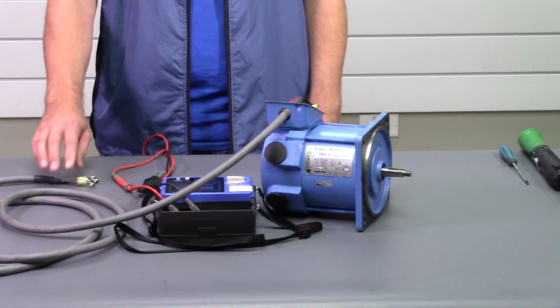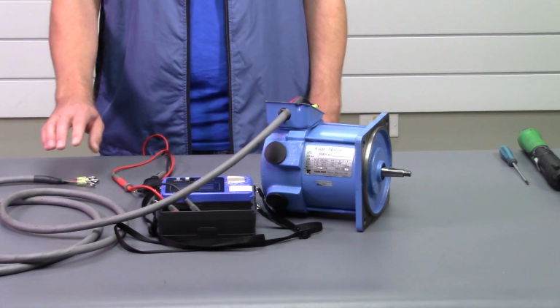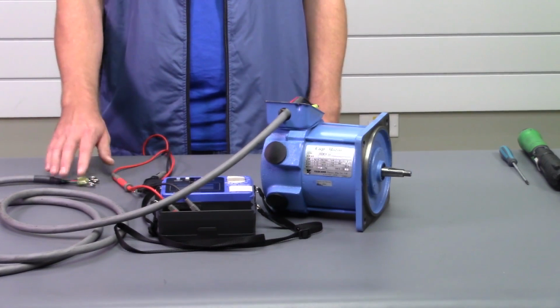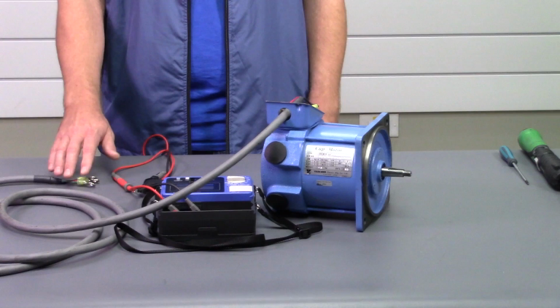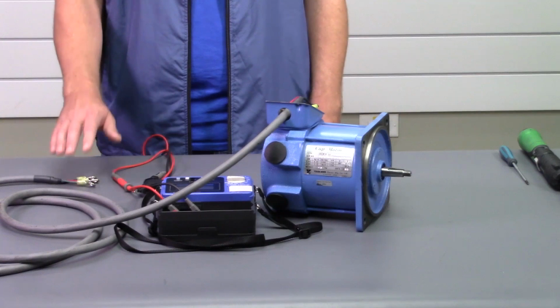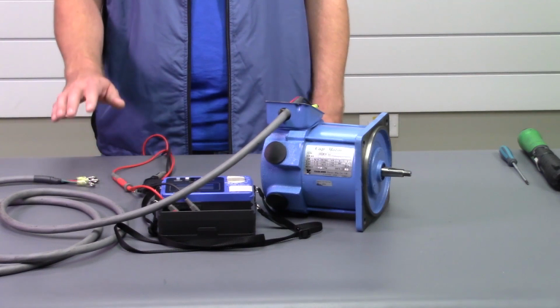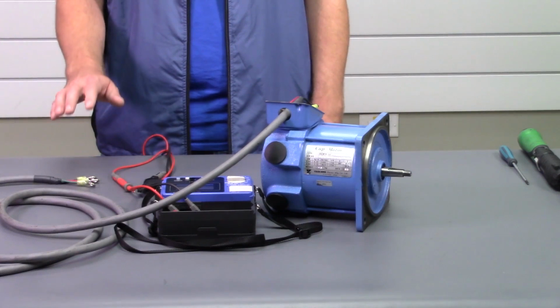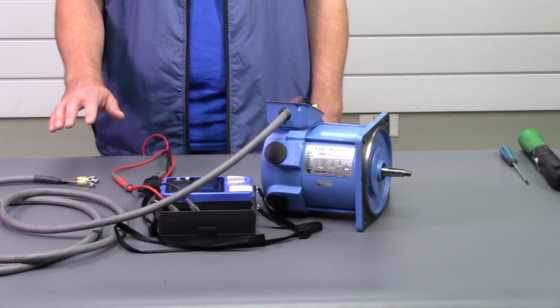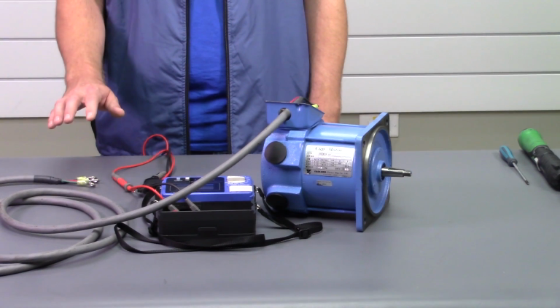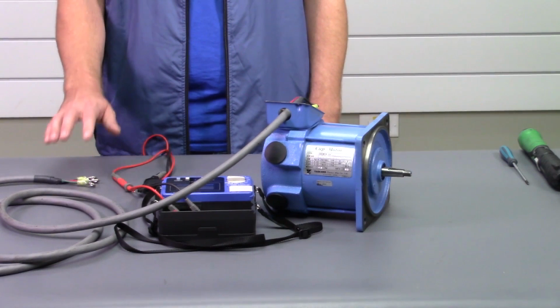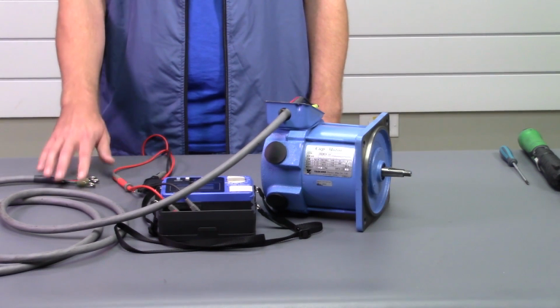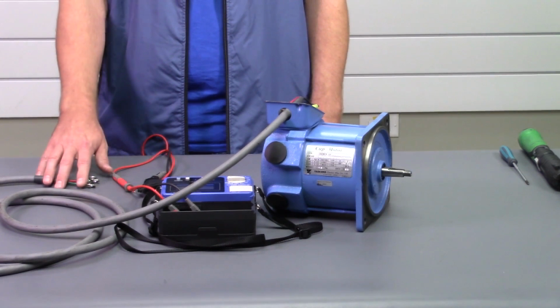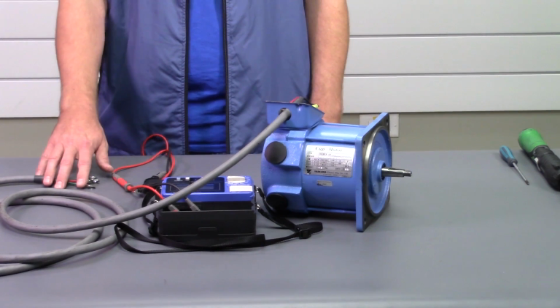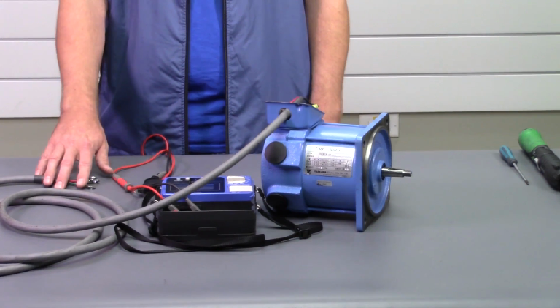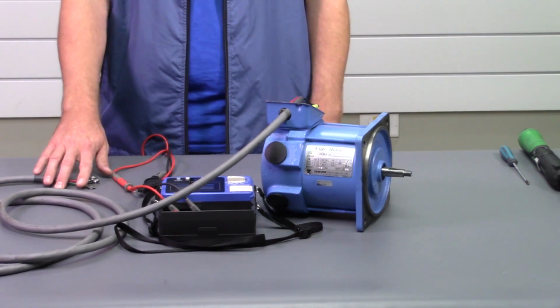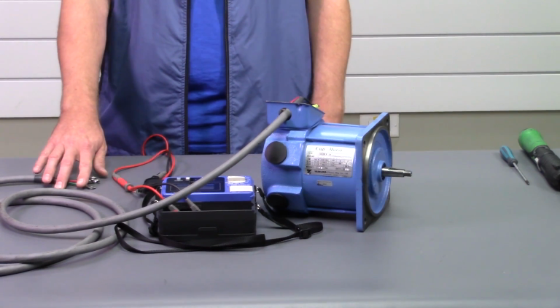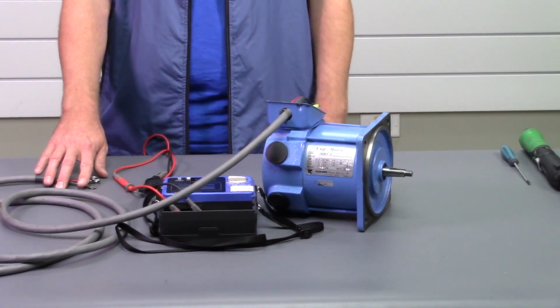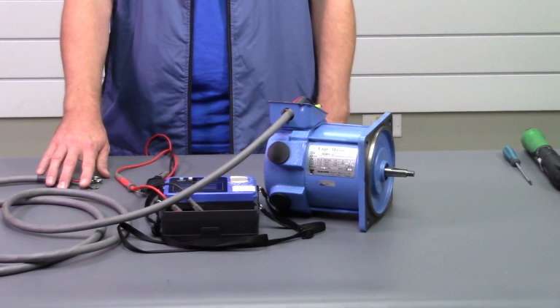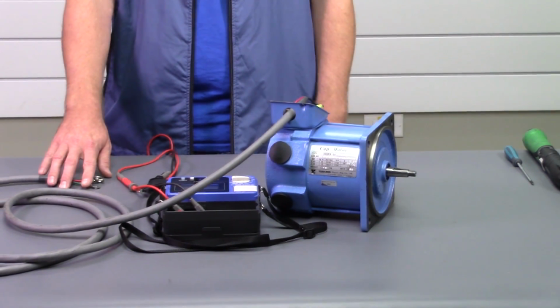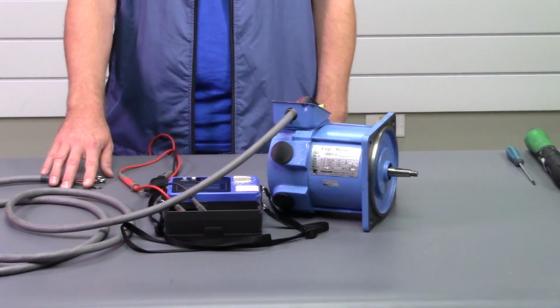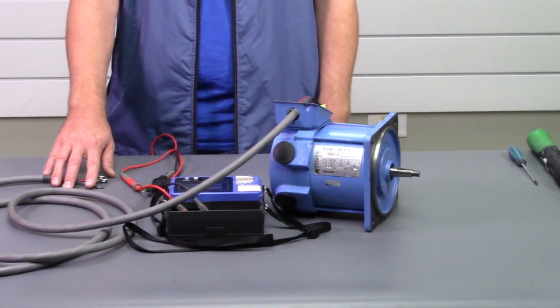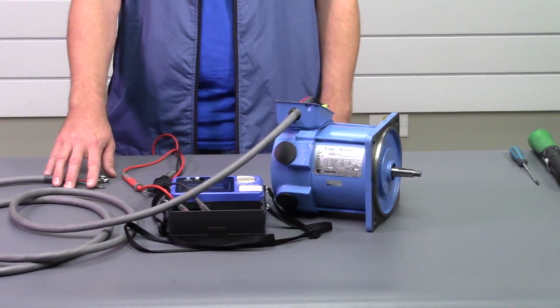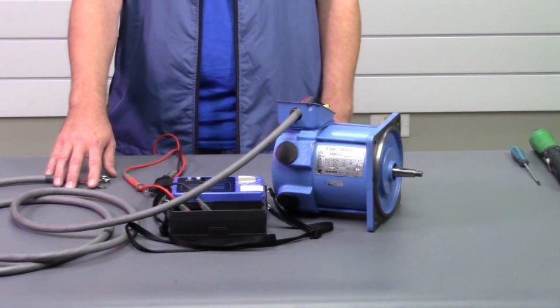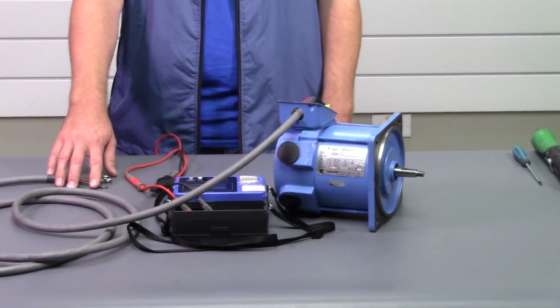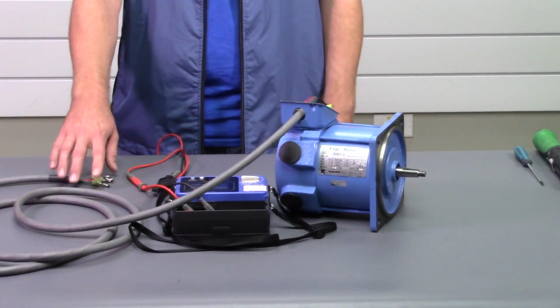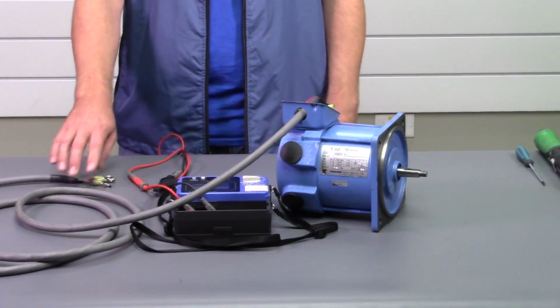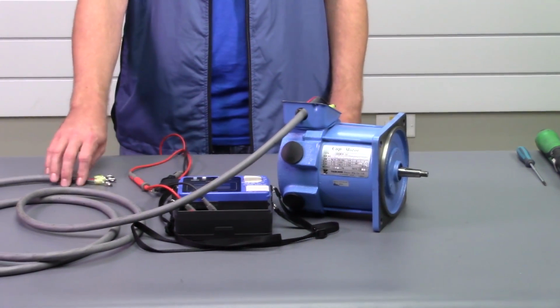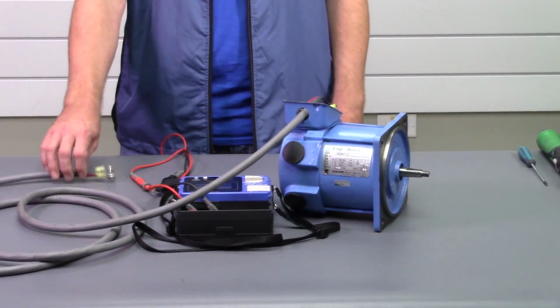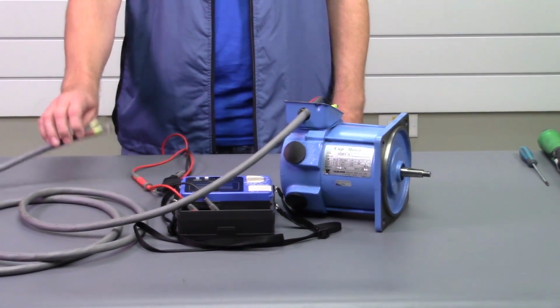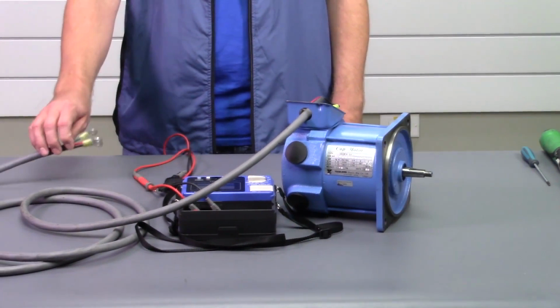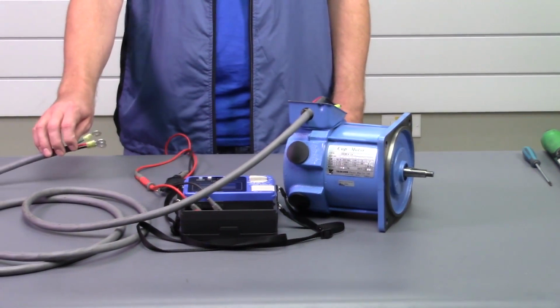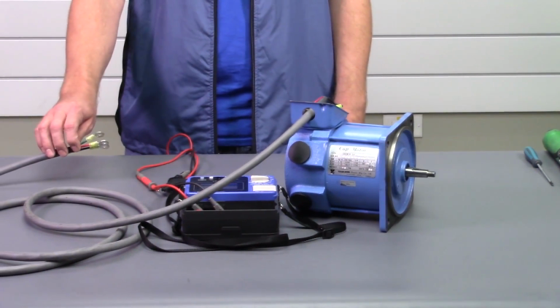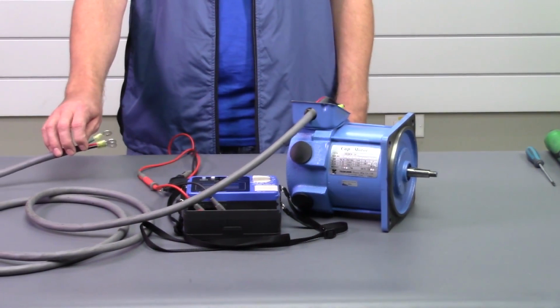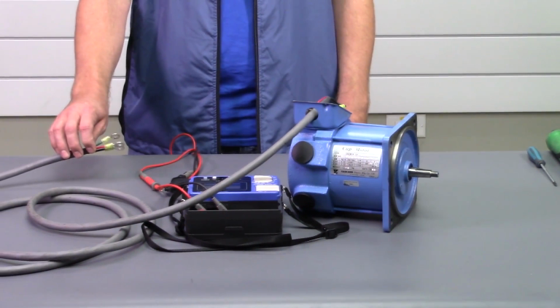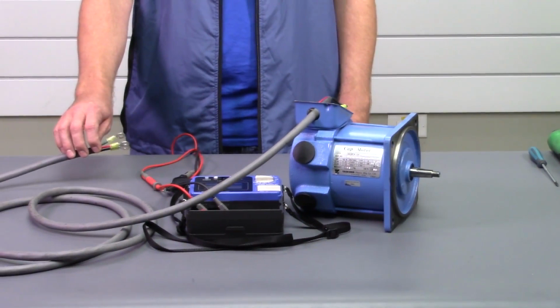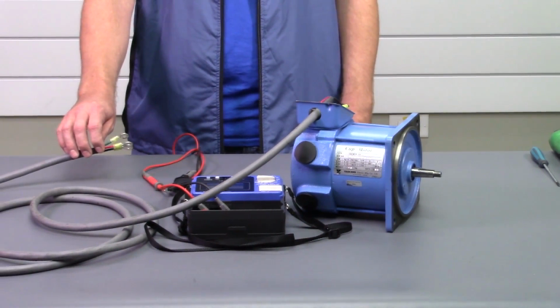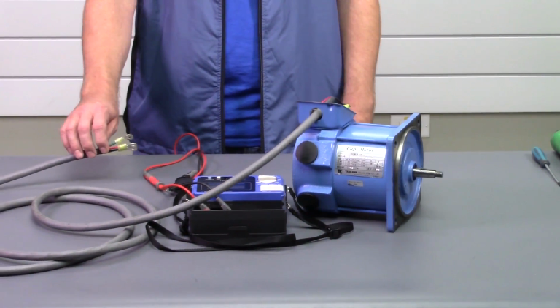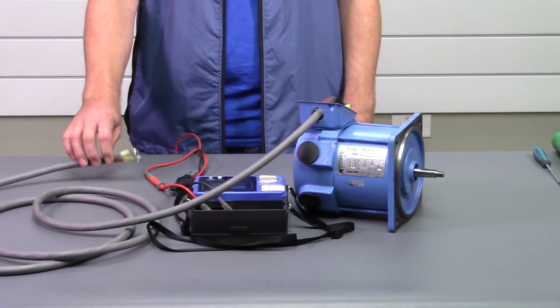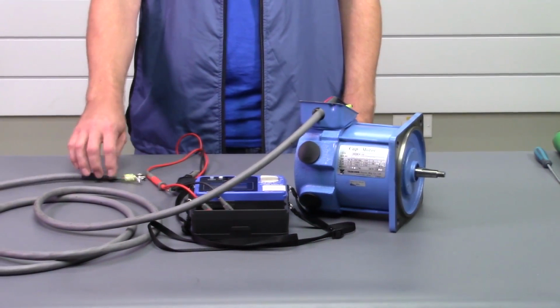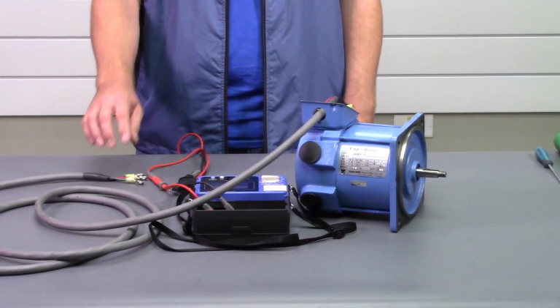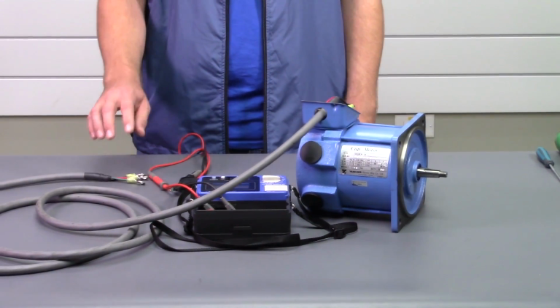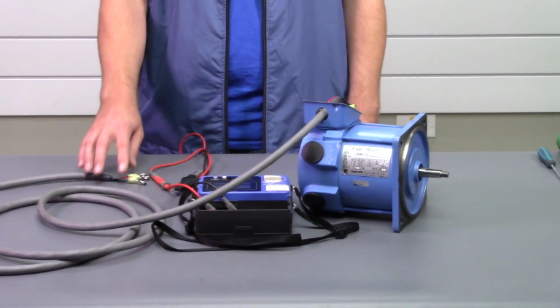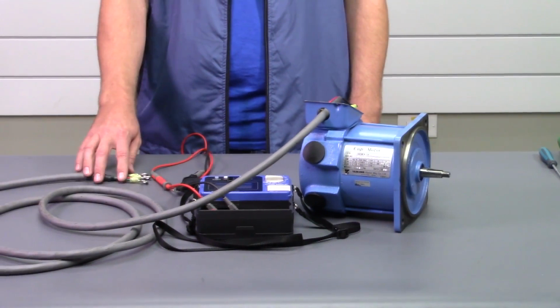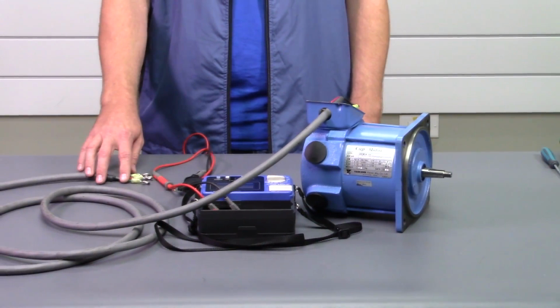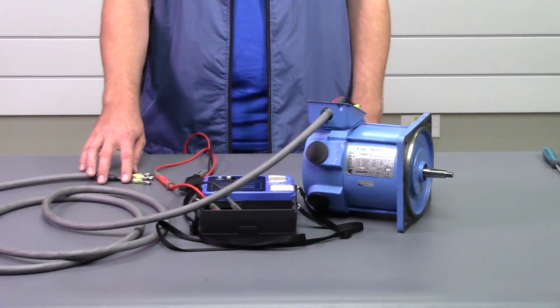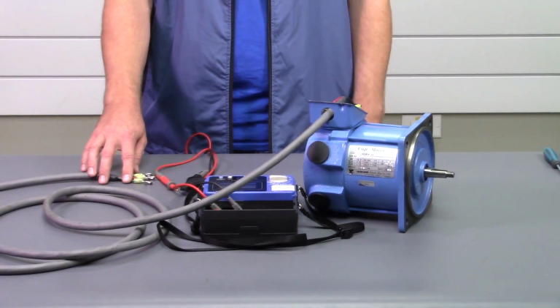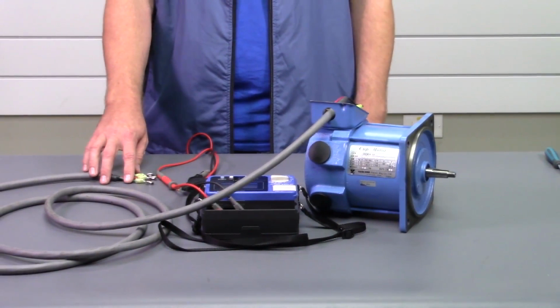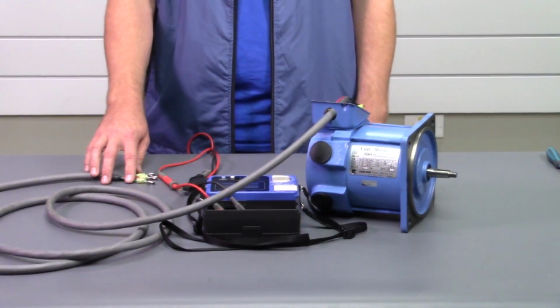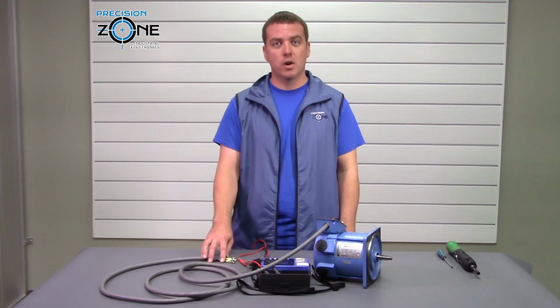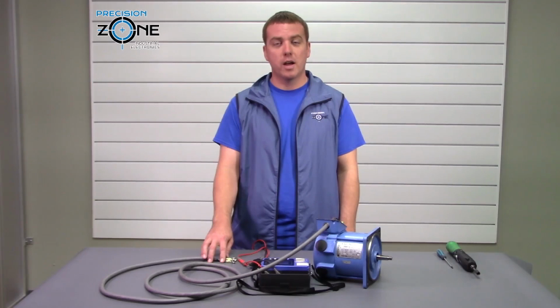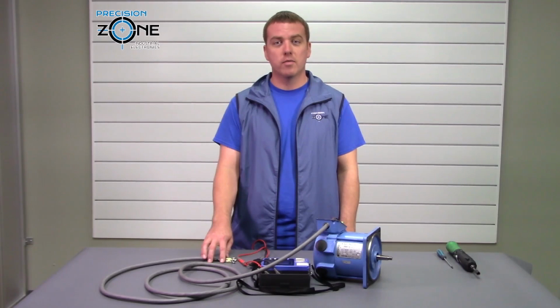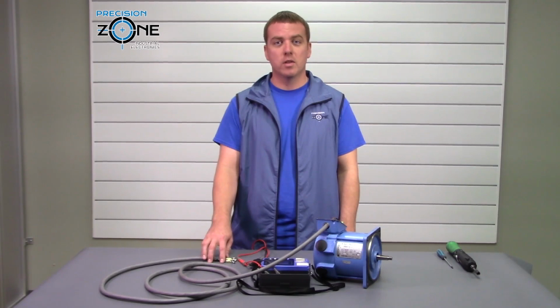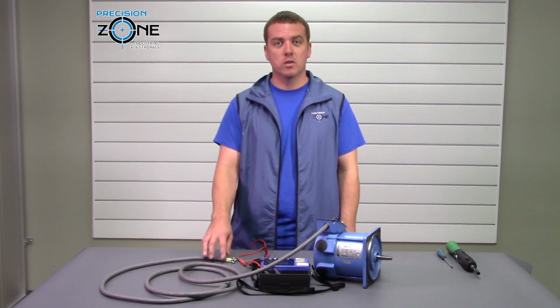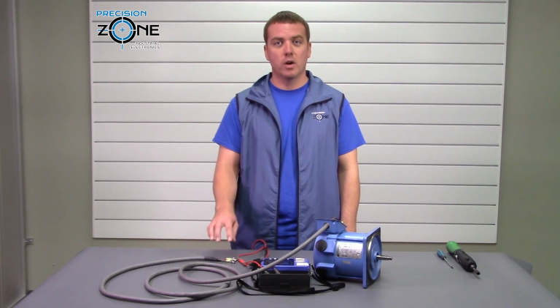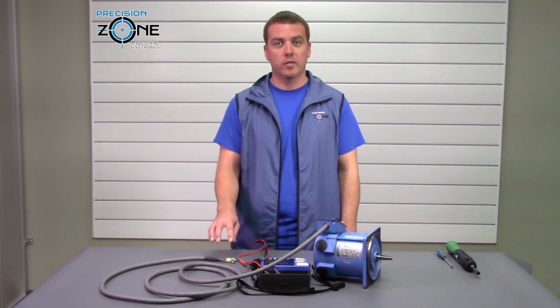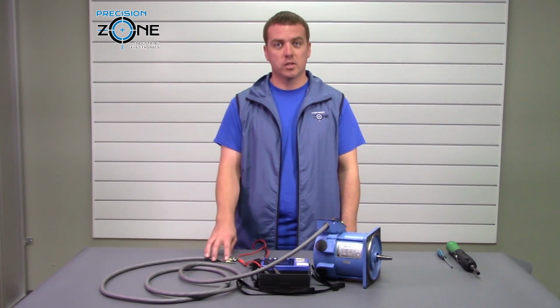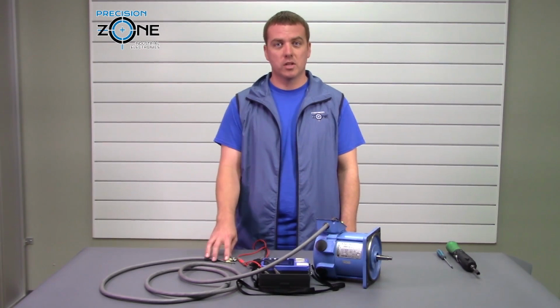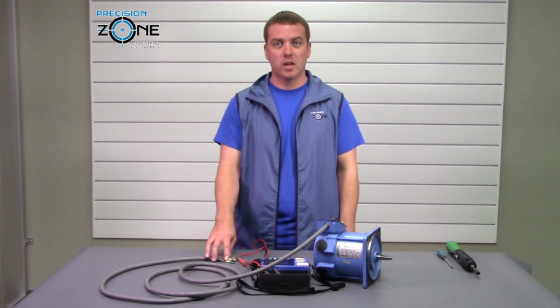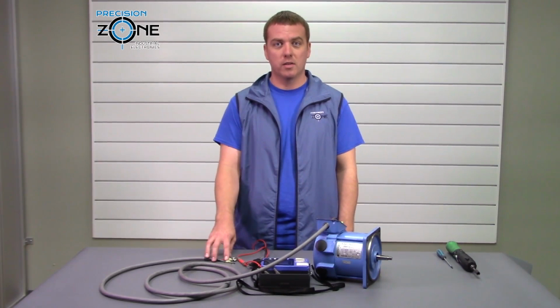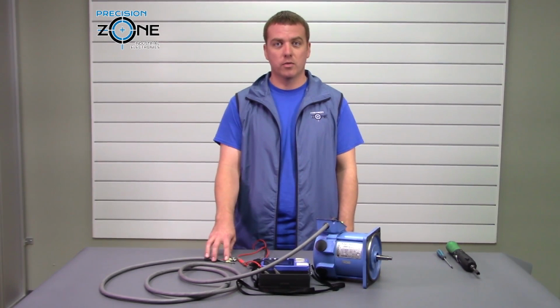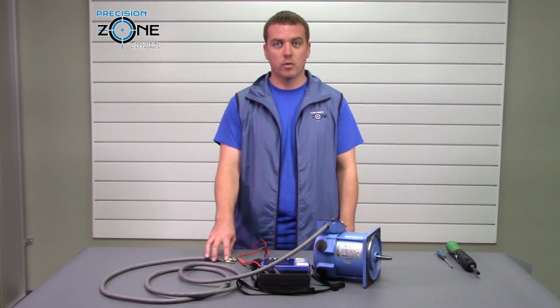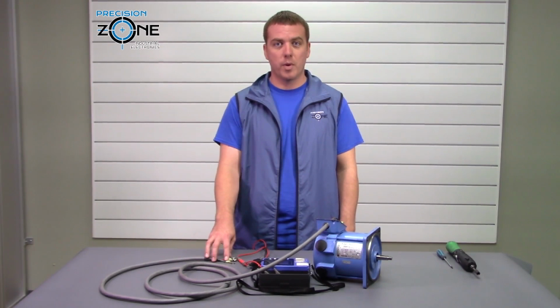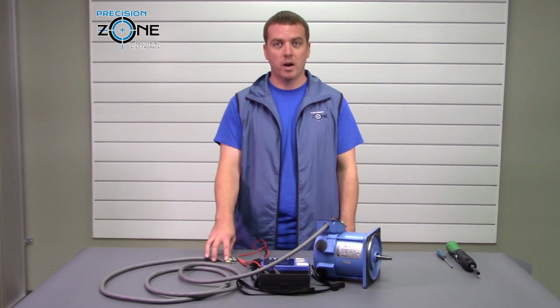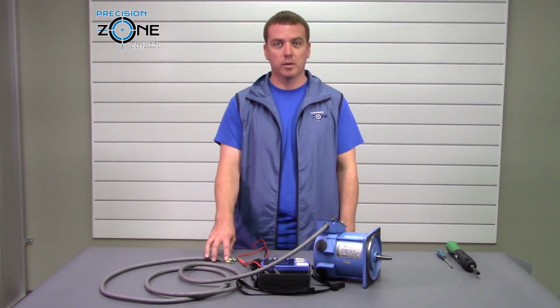Remember, you don't want to ever meg a cable or a motor with it connected to the drive because it is going to damage the drive and then you'll have to send that in for repair.